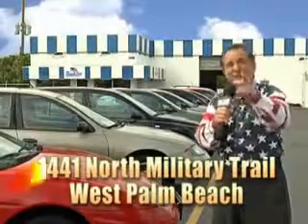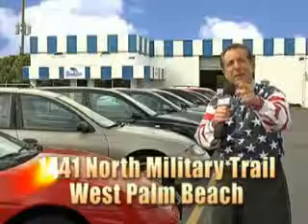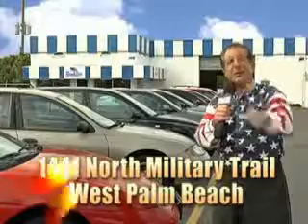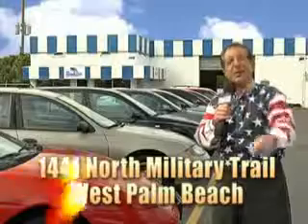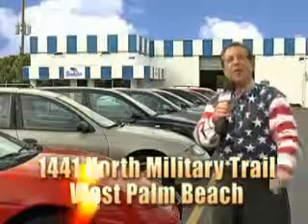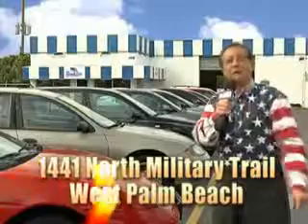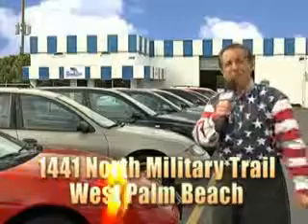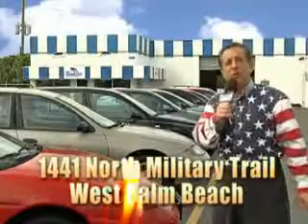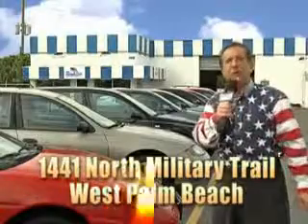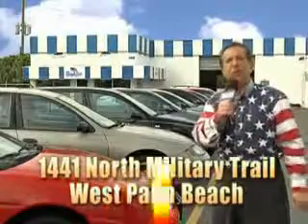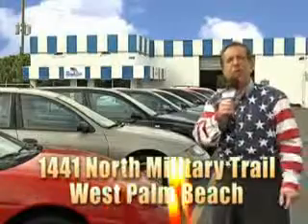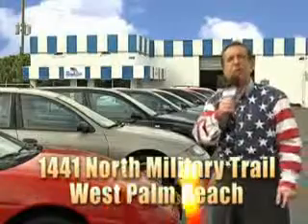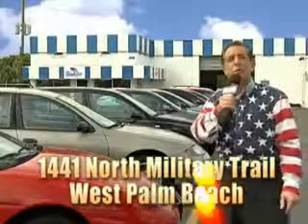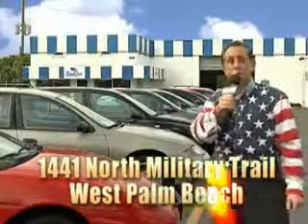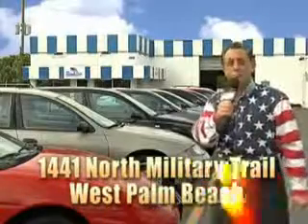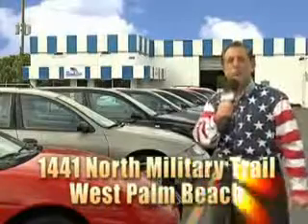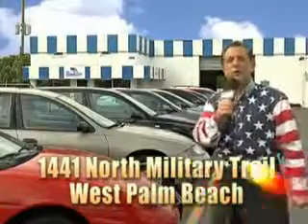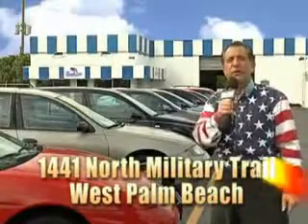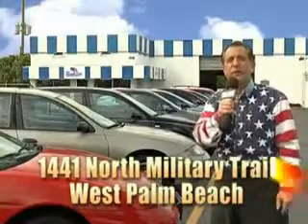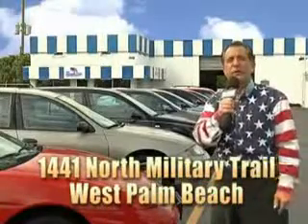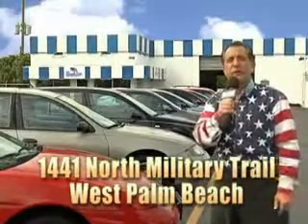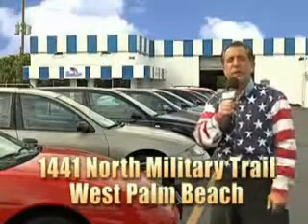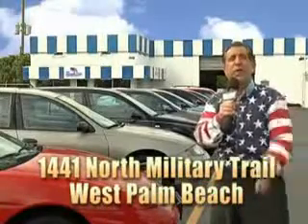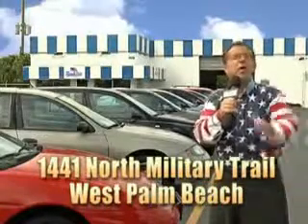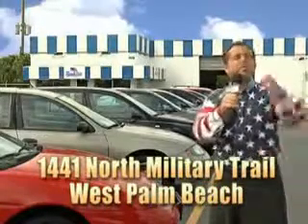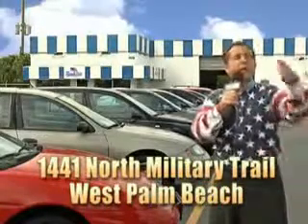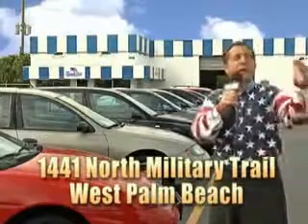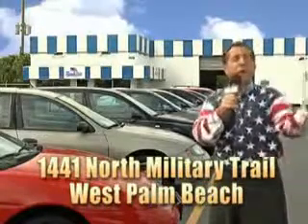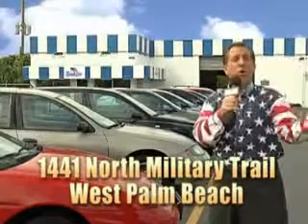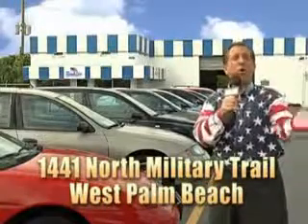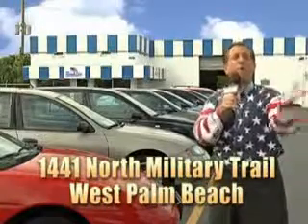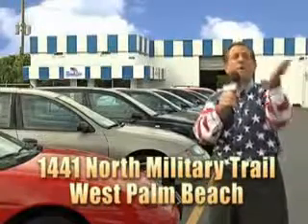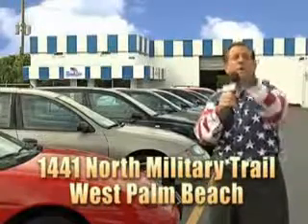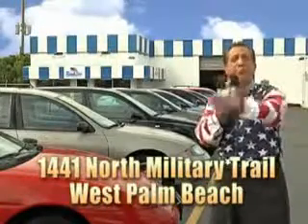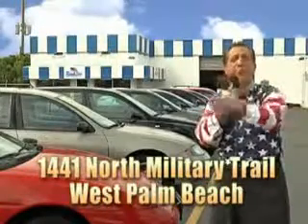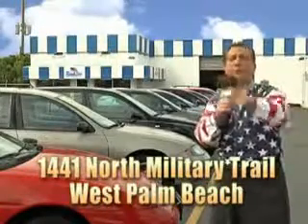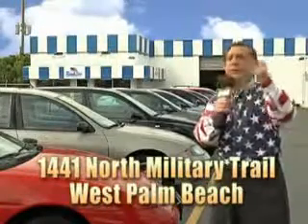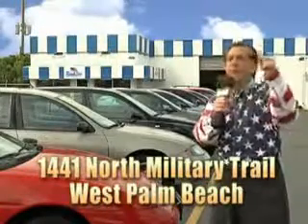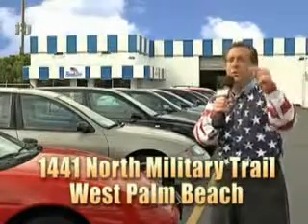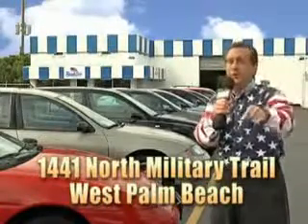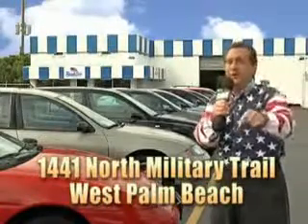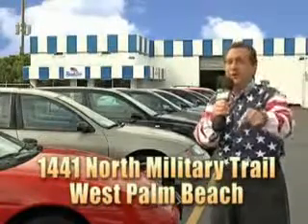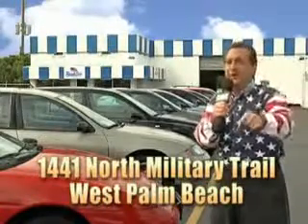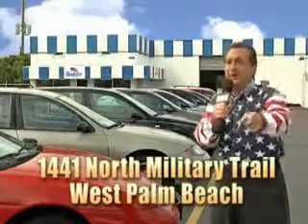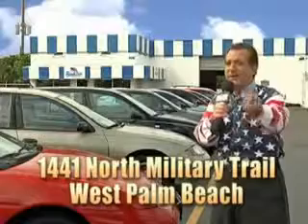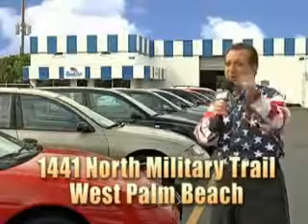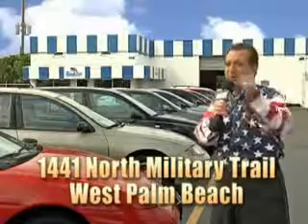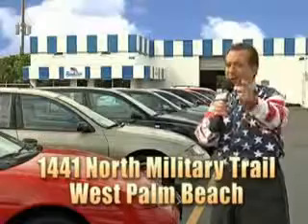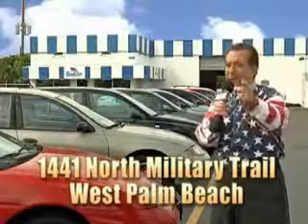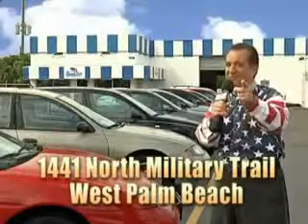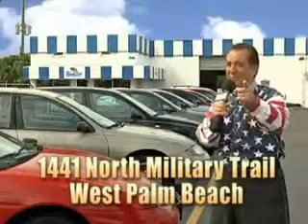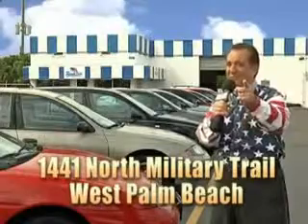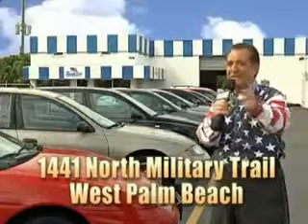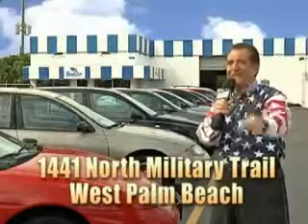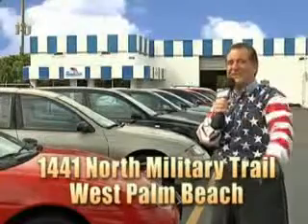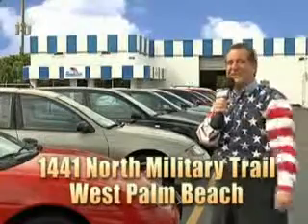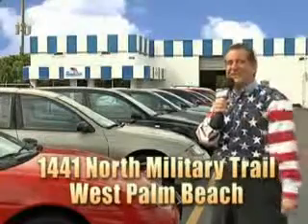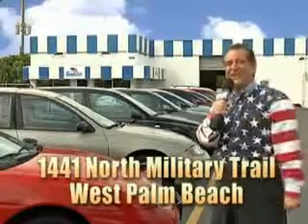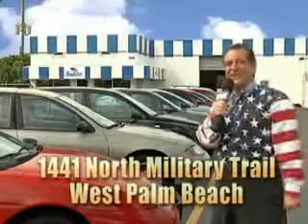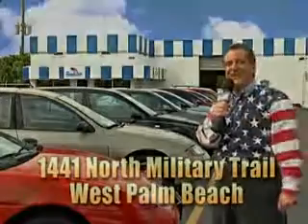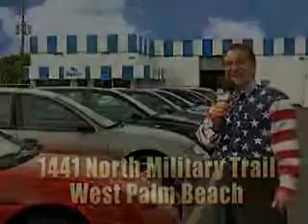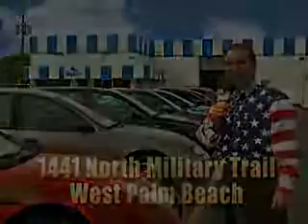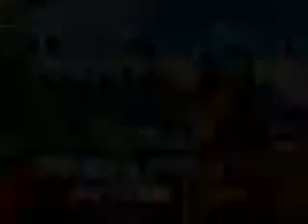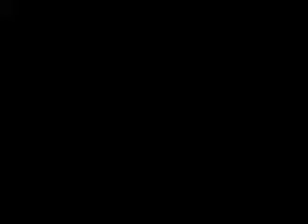That's Beach Cars, 1441 North Military Trail between Okeechobee and Belvedere, right here in West Palm Beach. We'll see you next time.